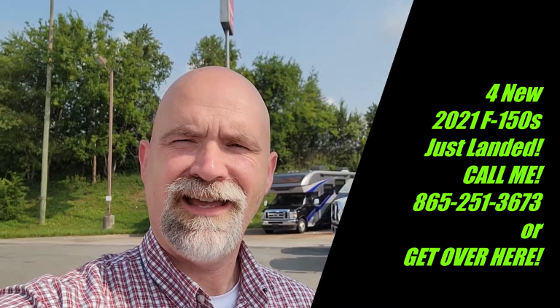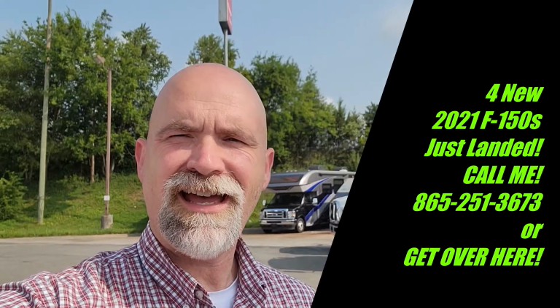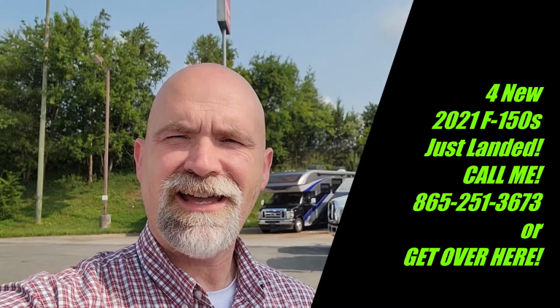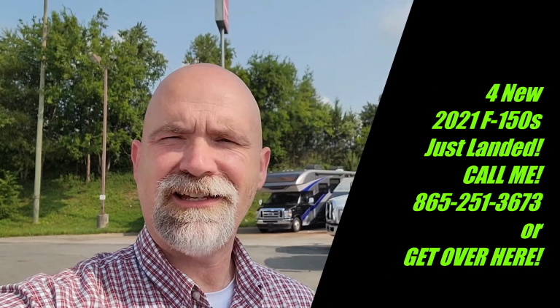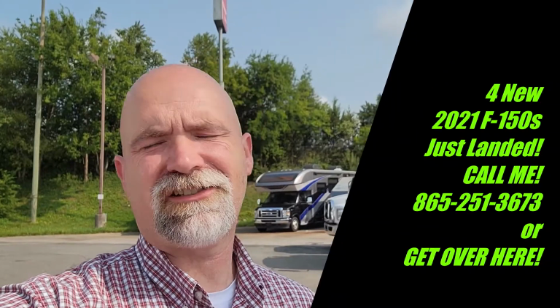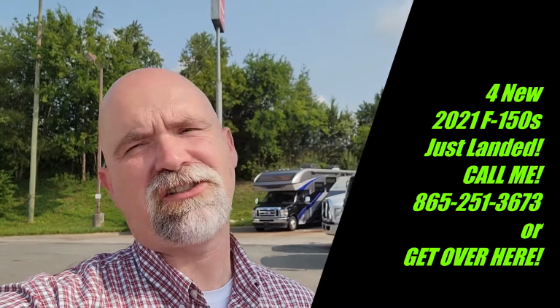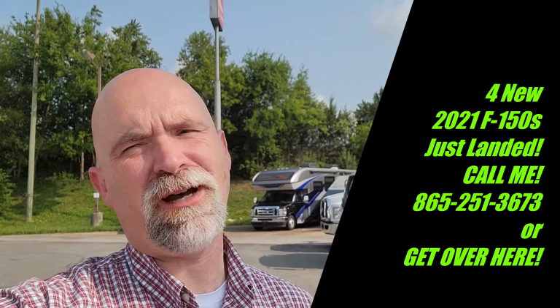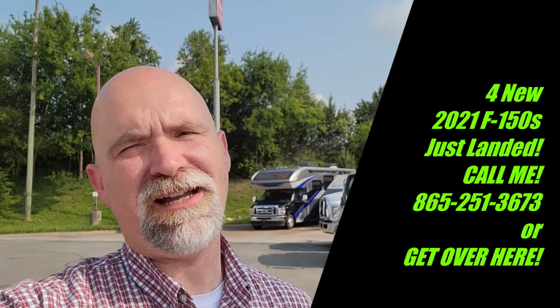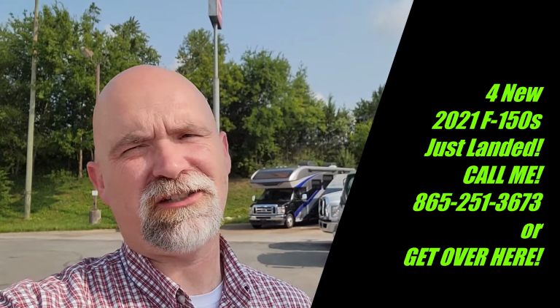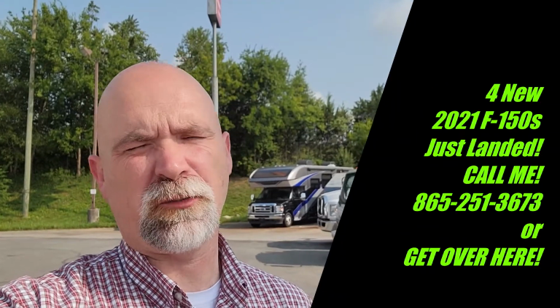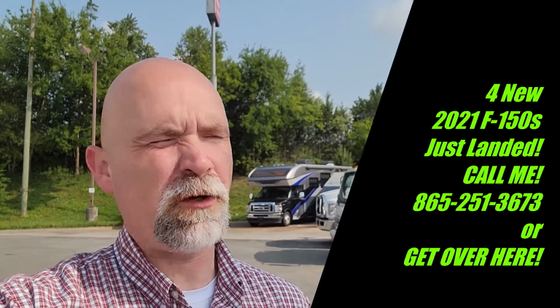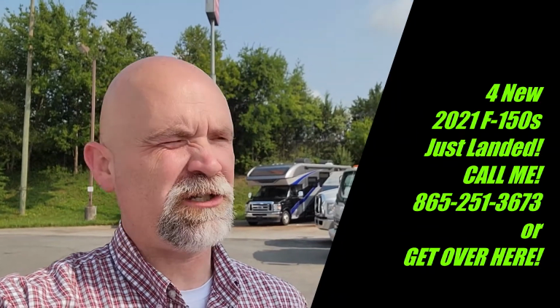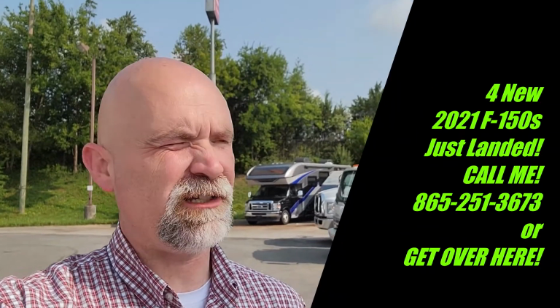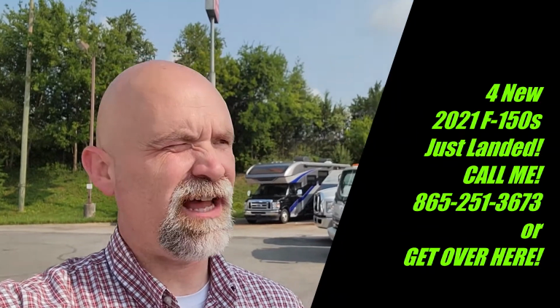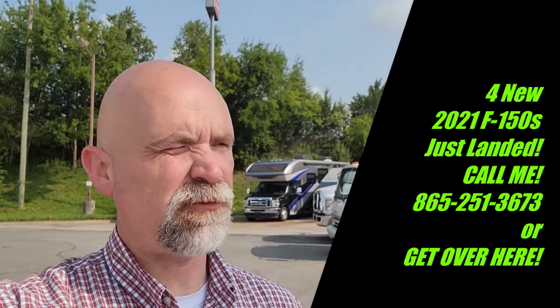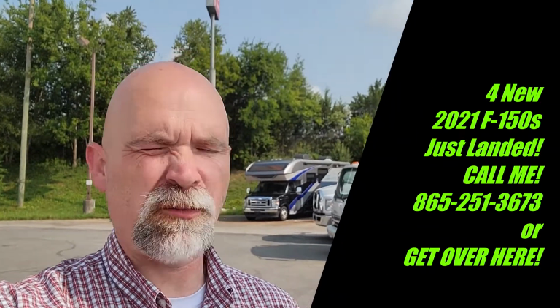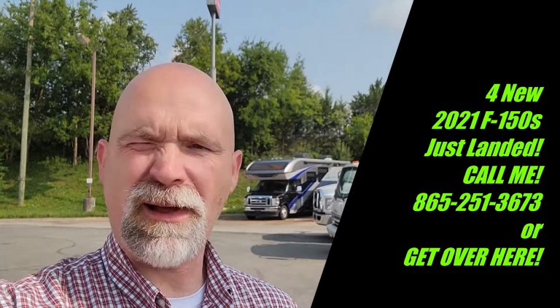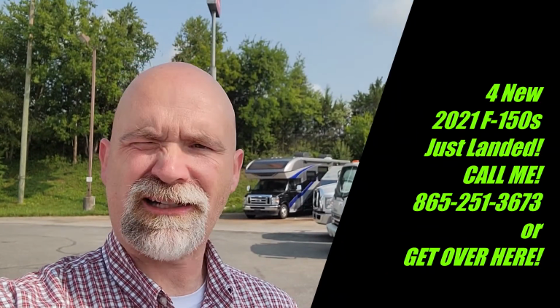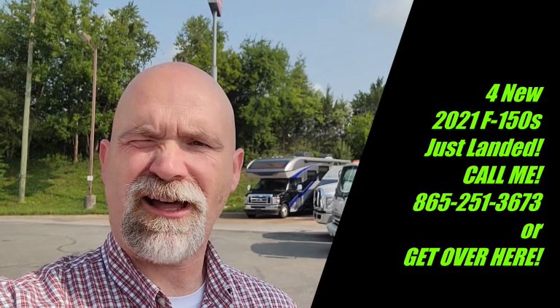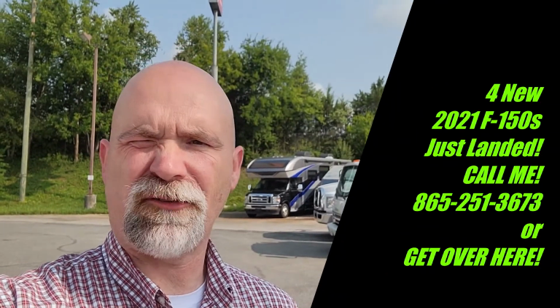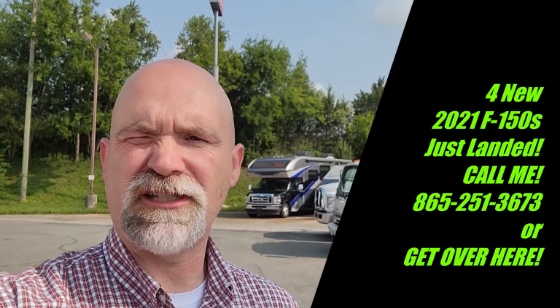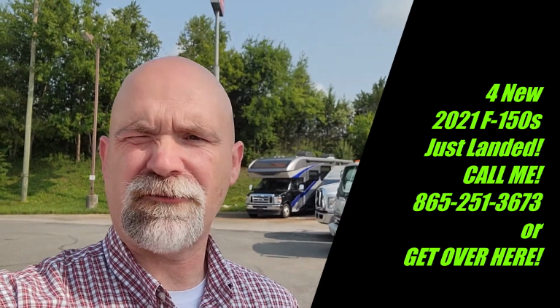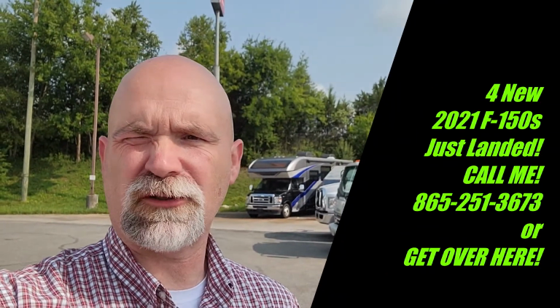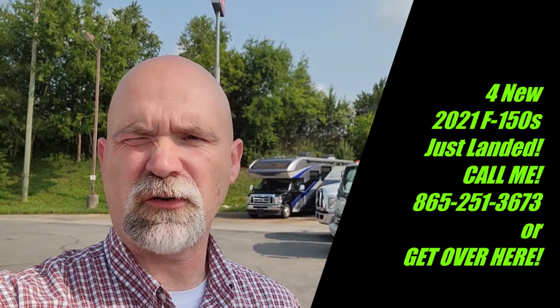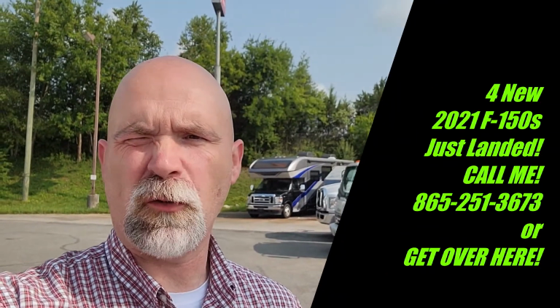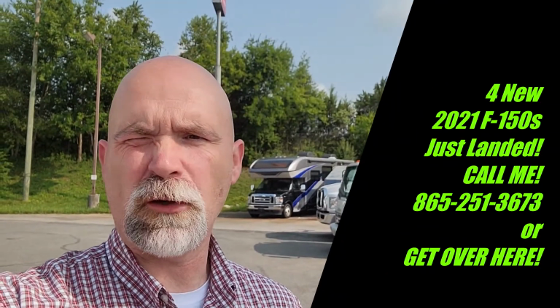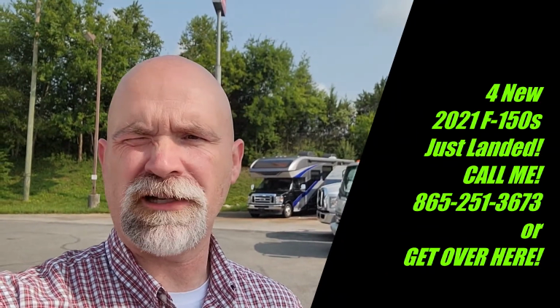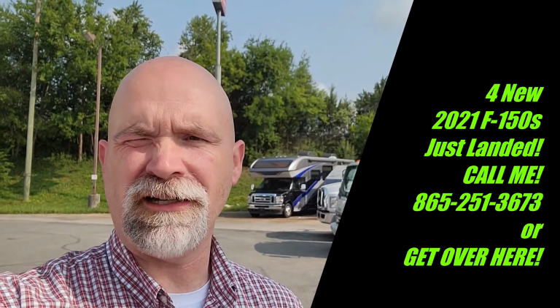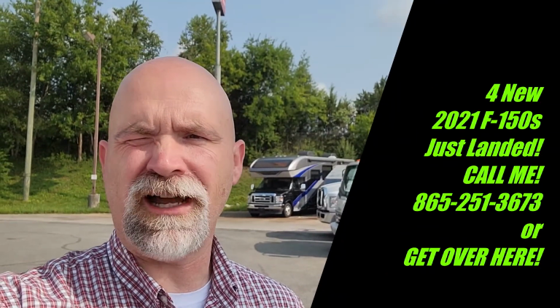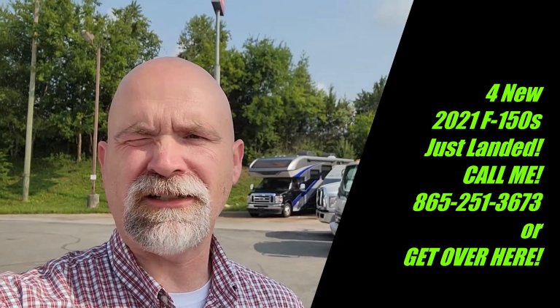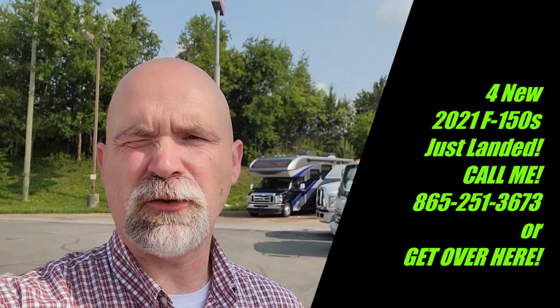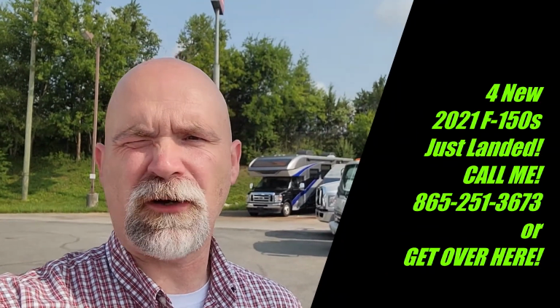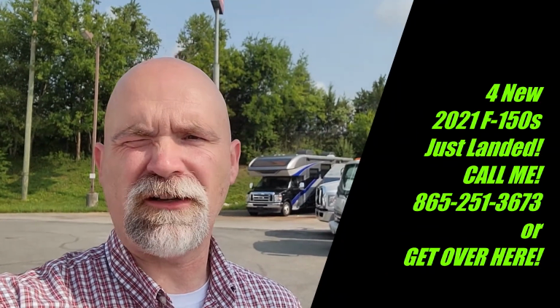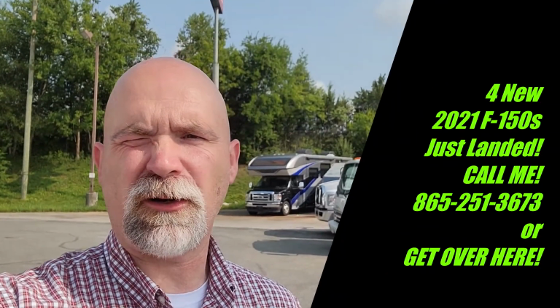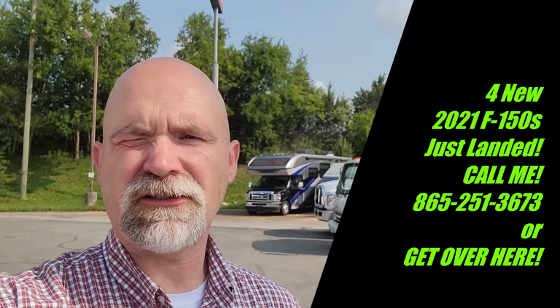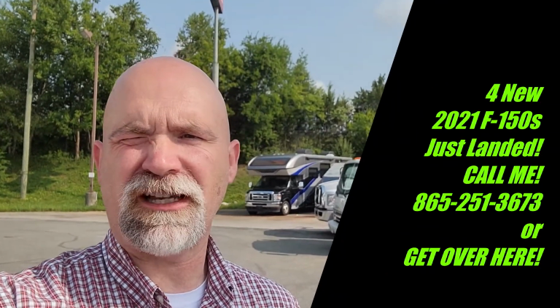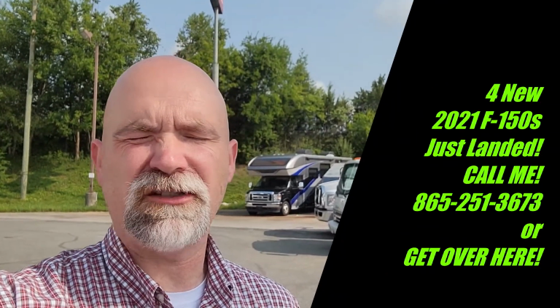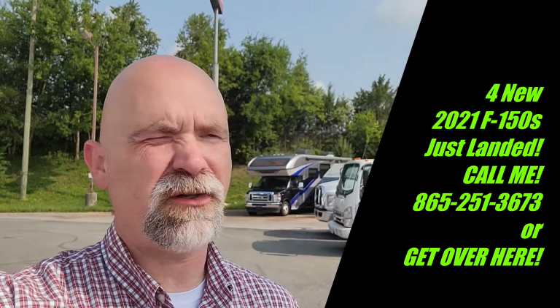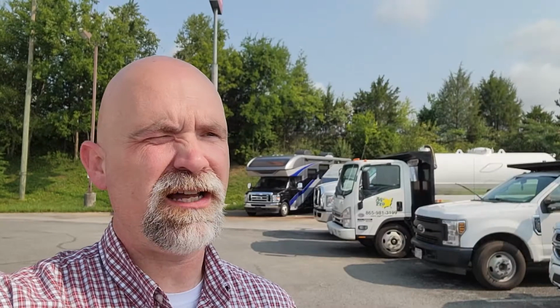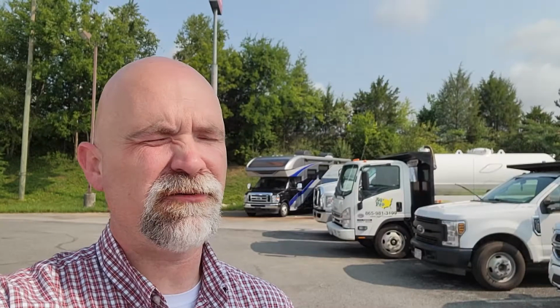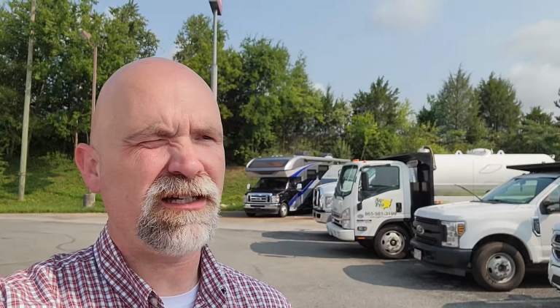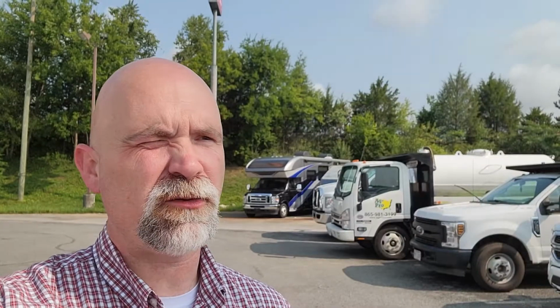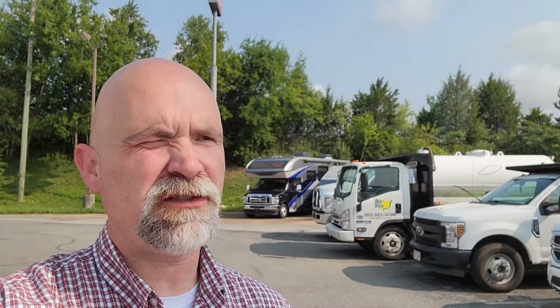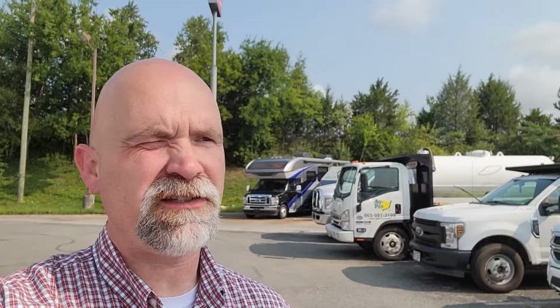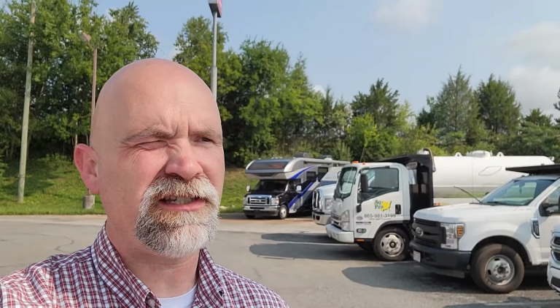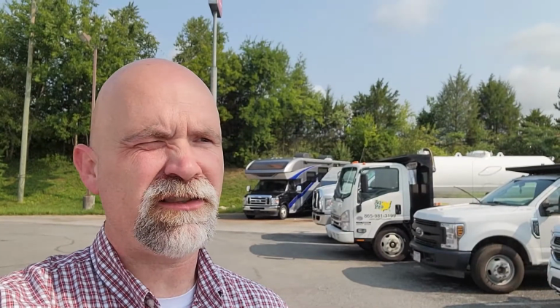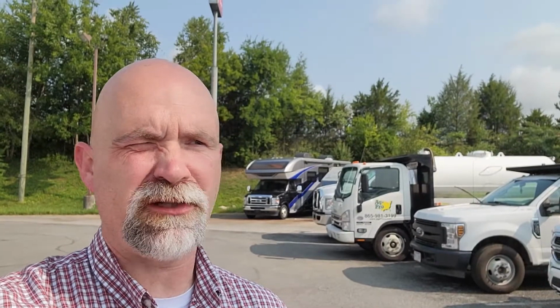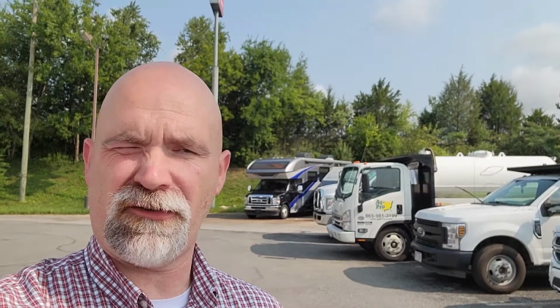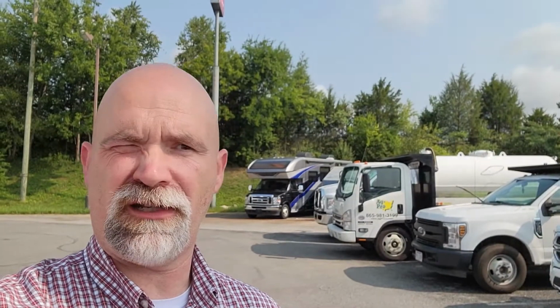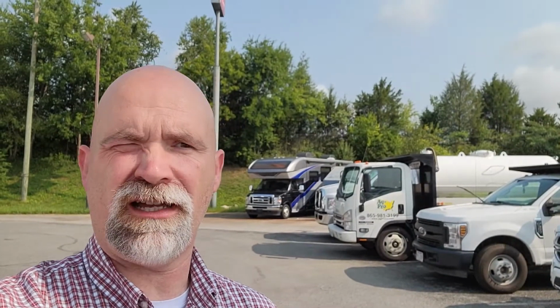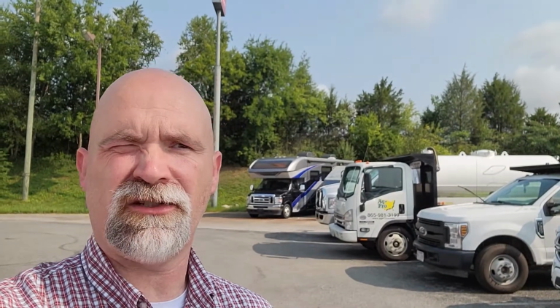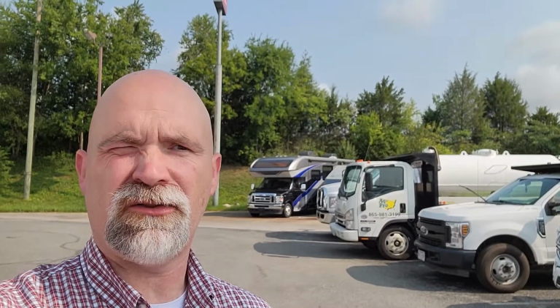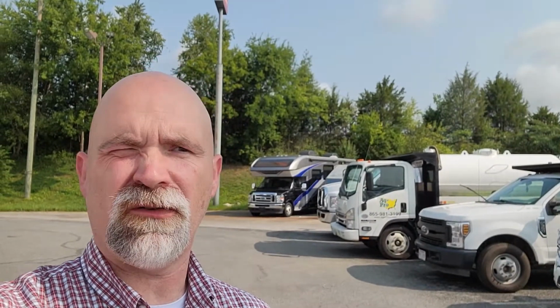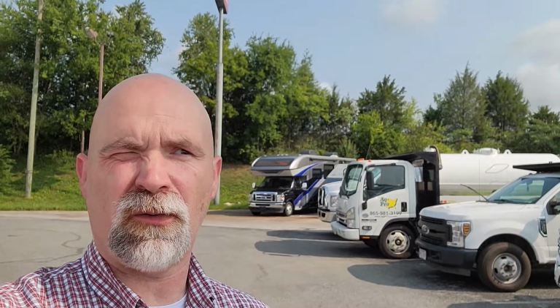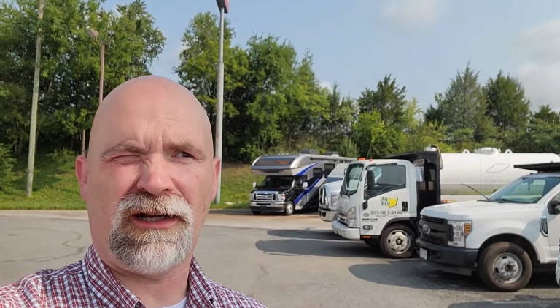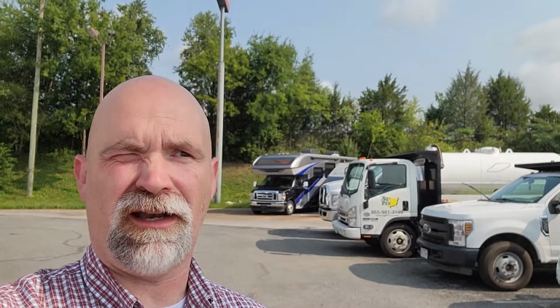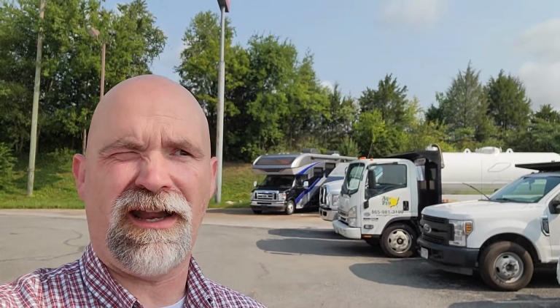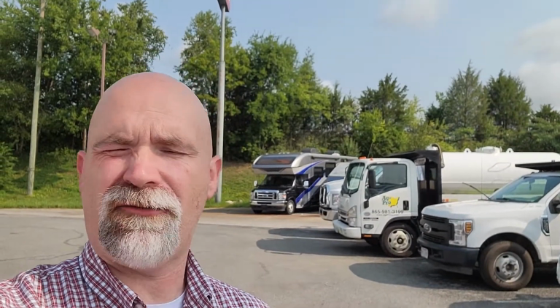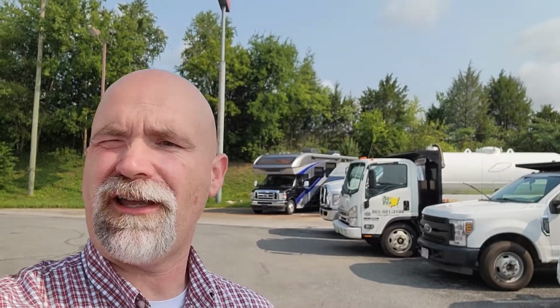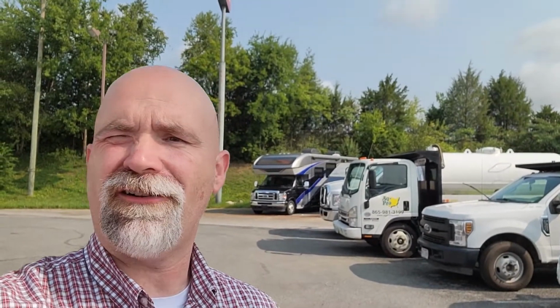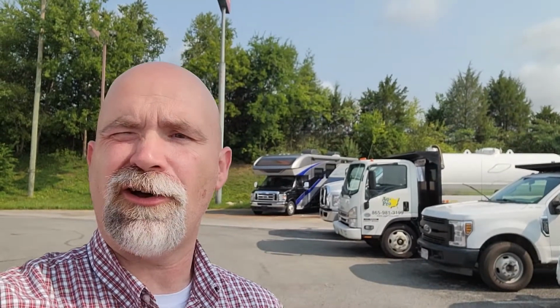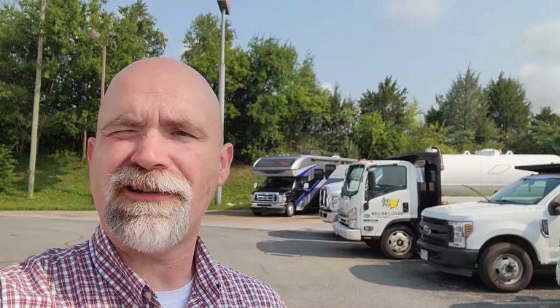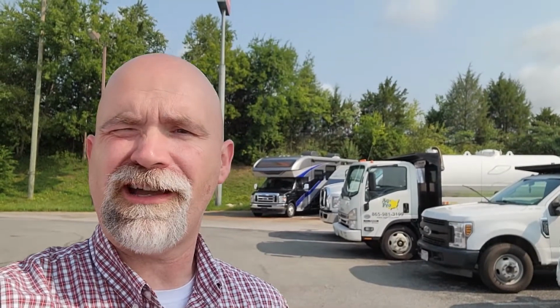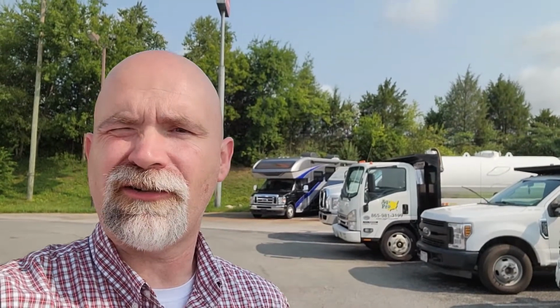Hey, it's Tobias reporting live from the back lot of Ted Russell Ford, 9925 Parkside Drive, Knoxville, Tennessee, 37922 if you want to navigate on down.